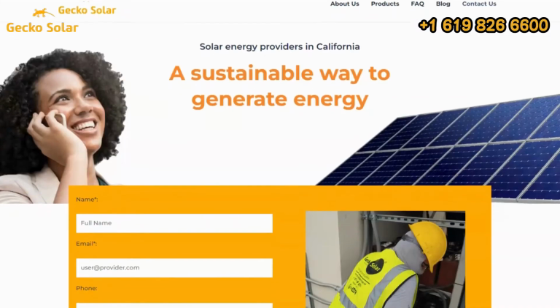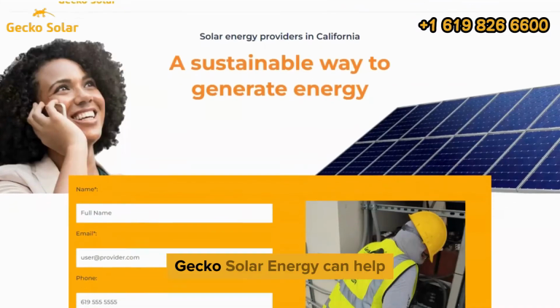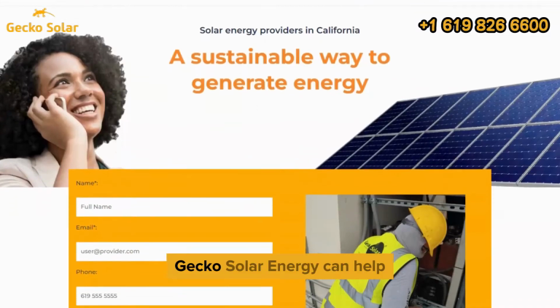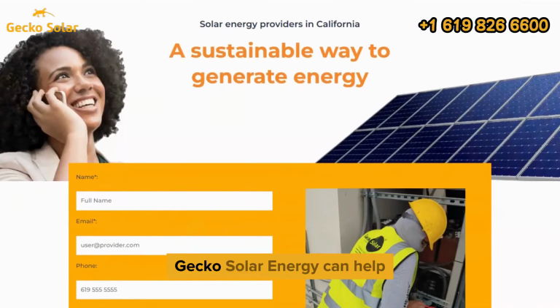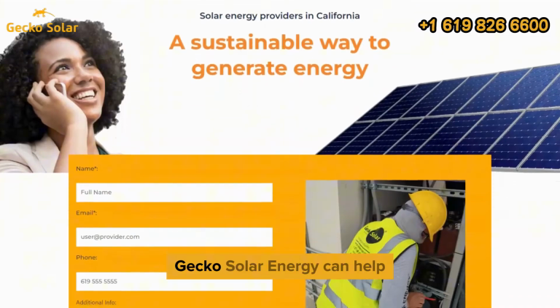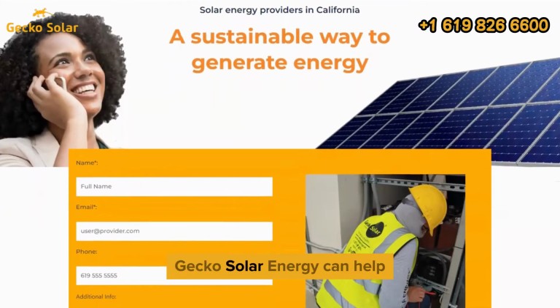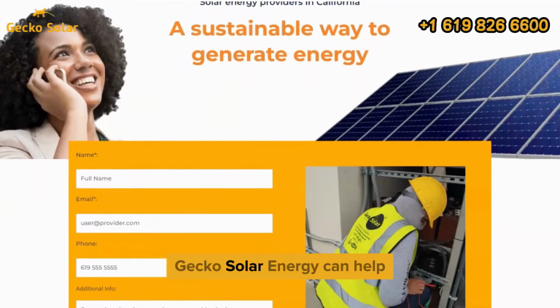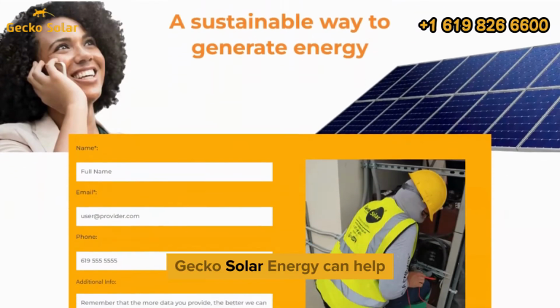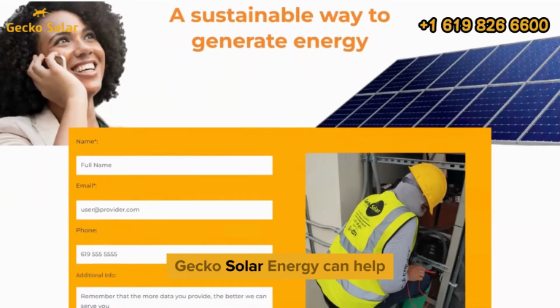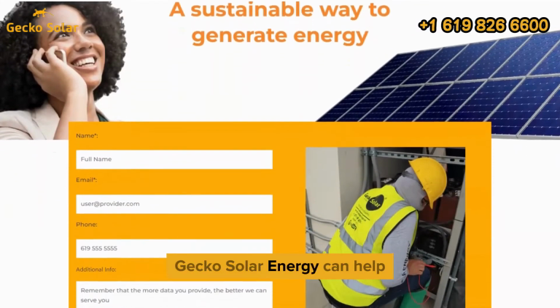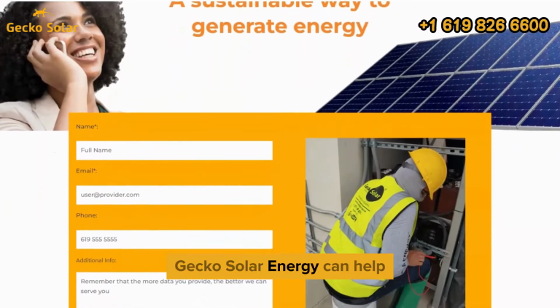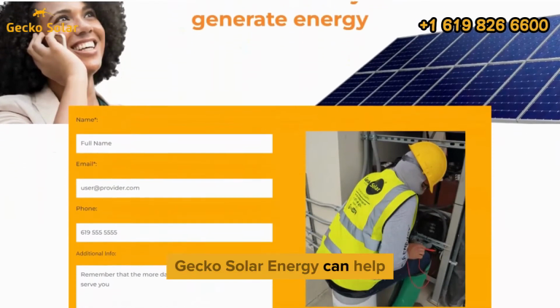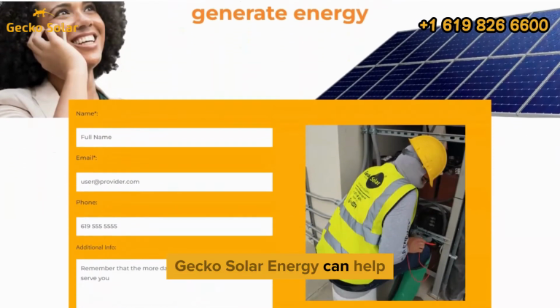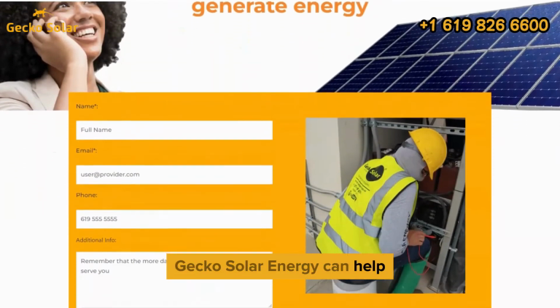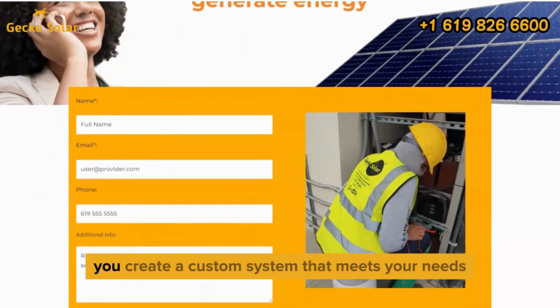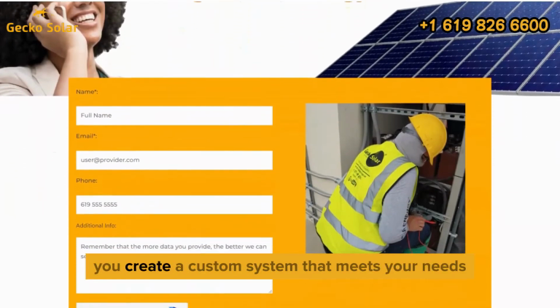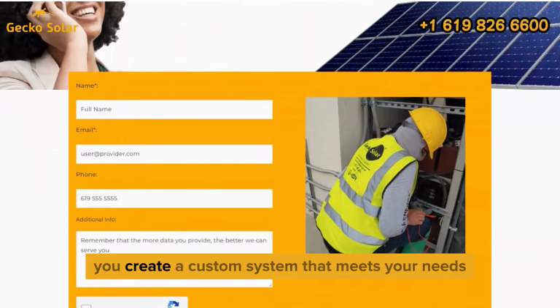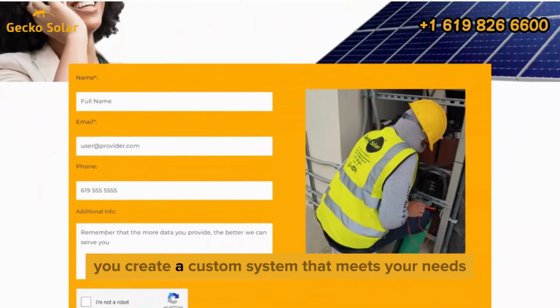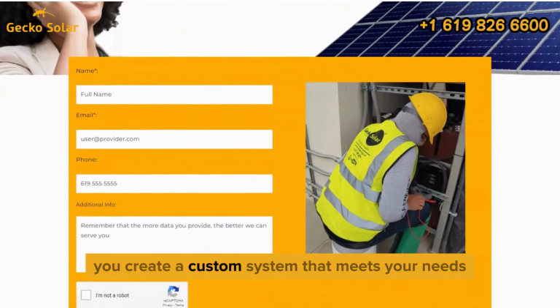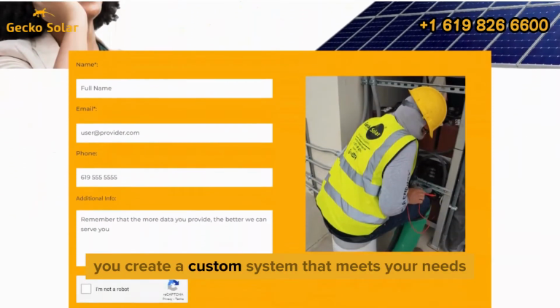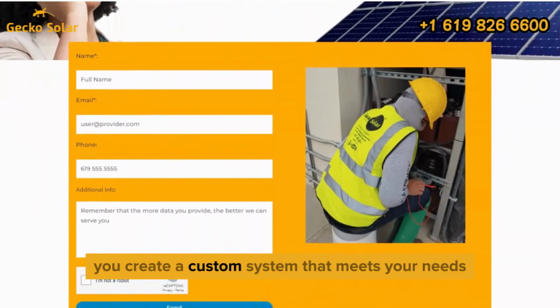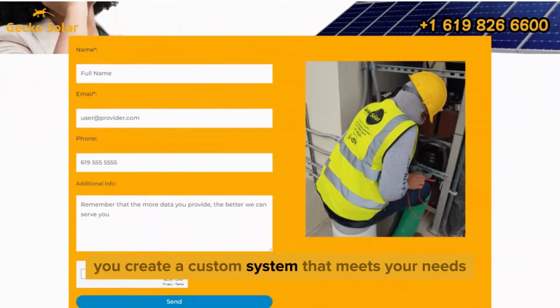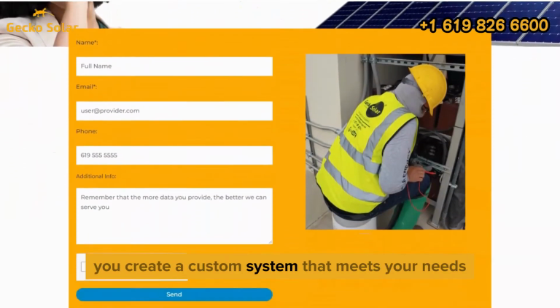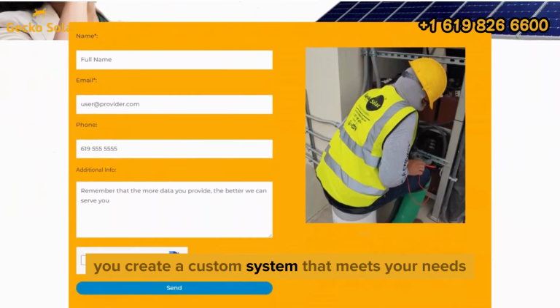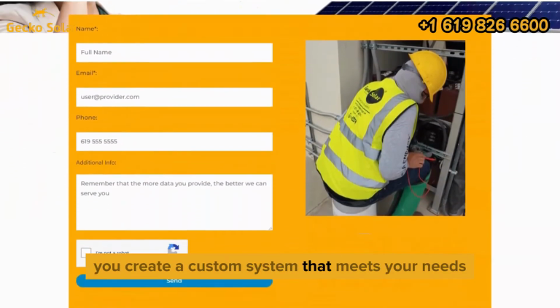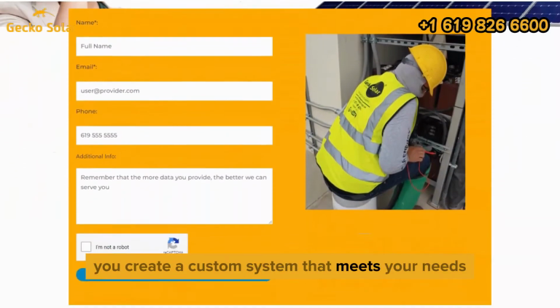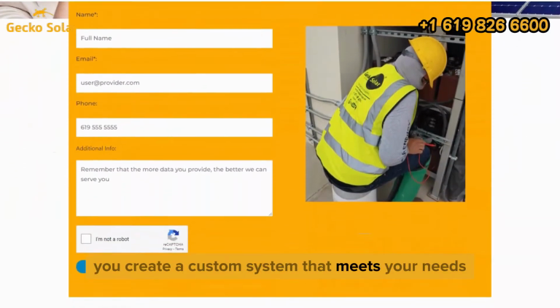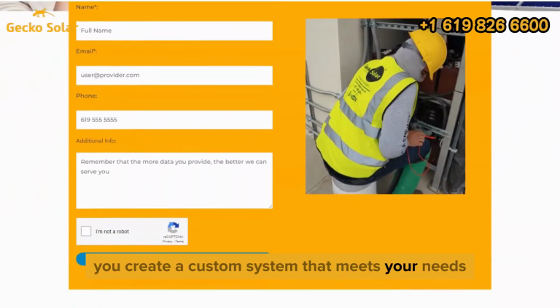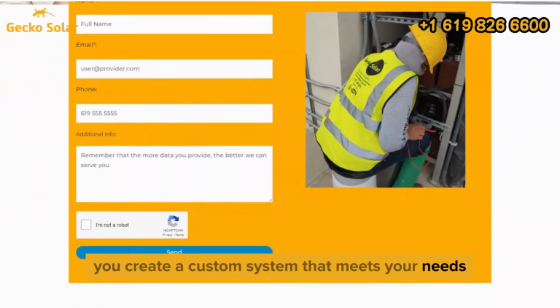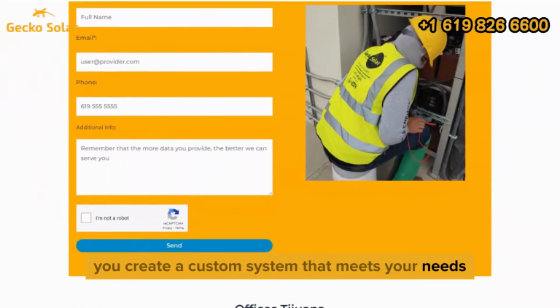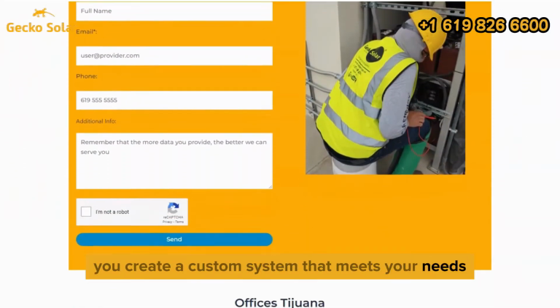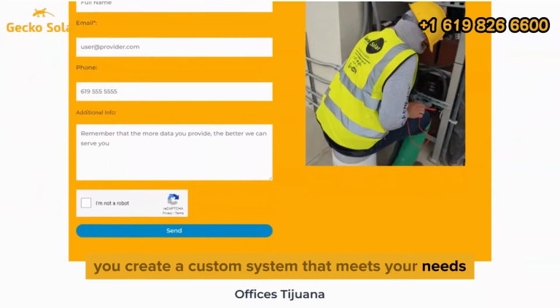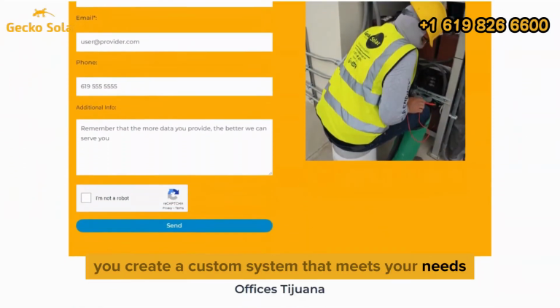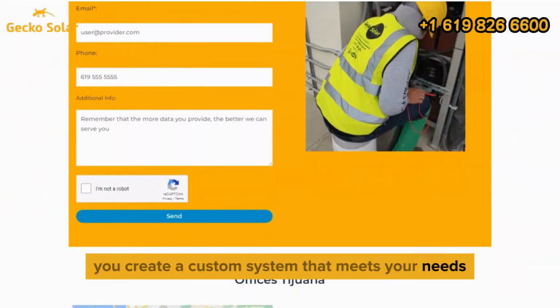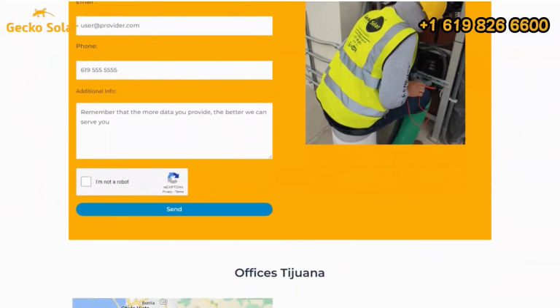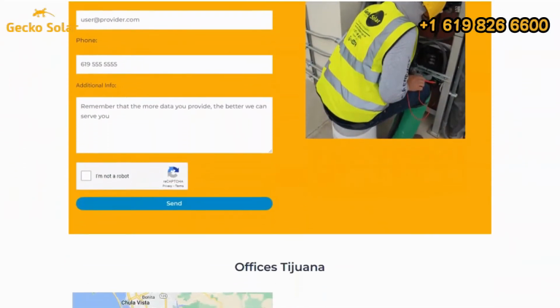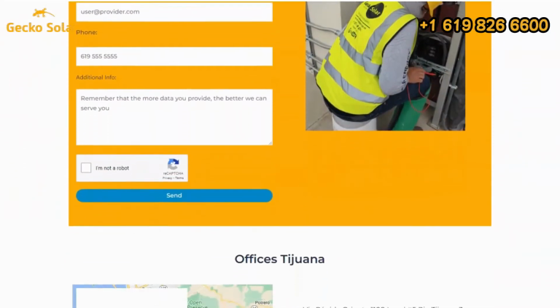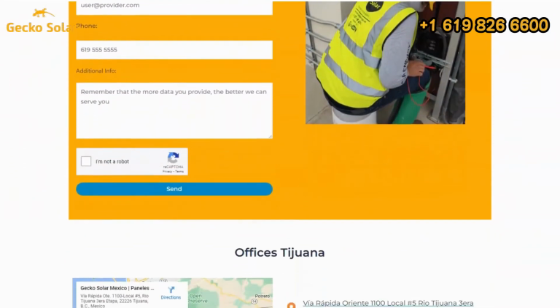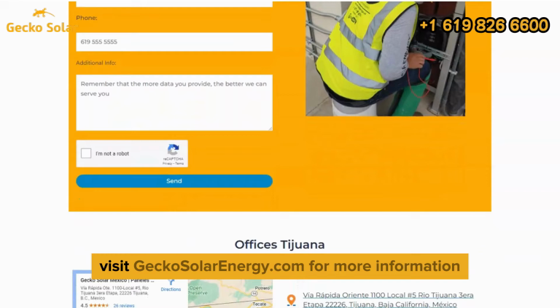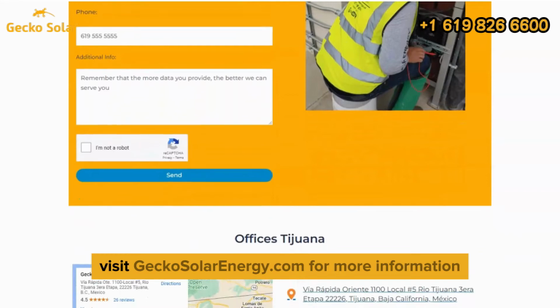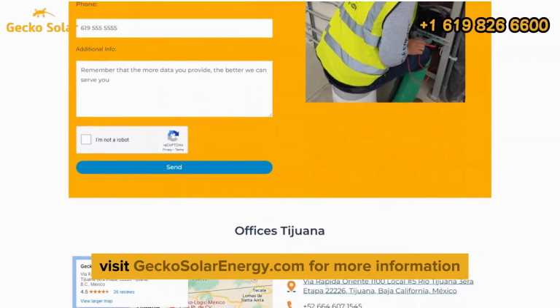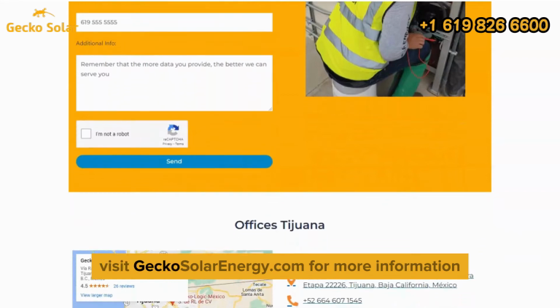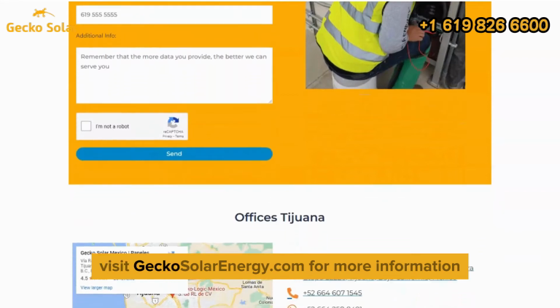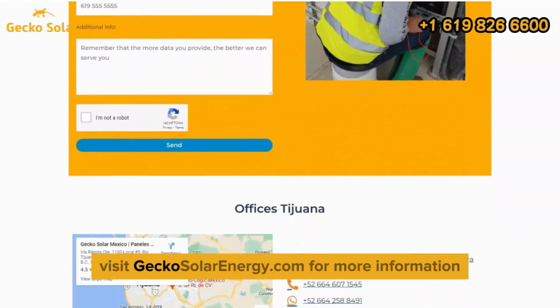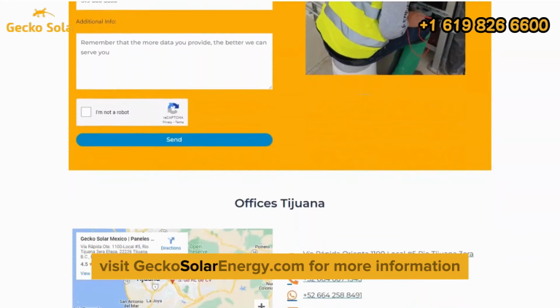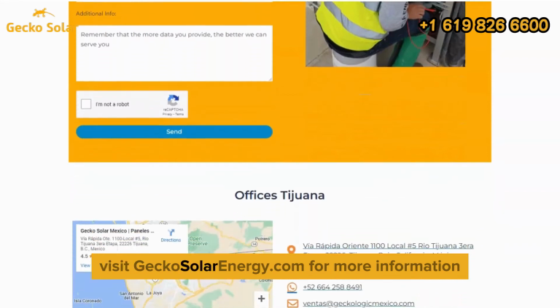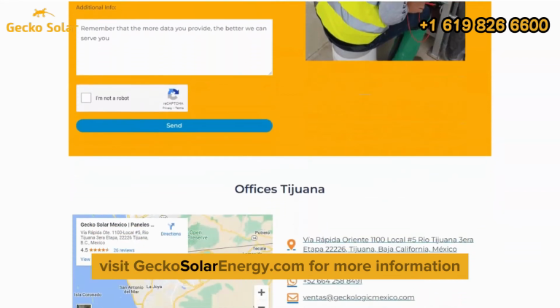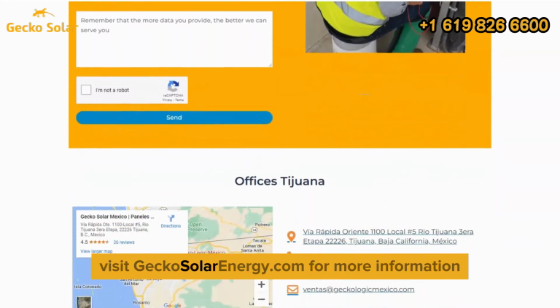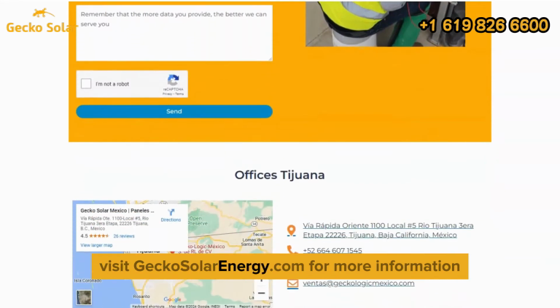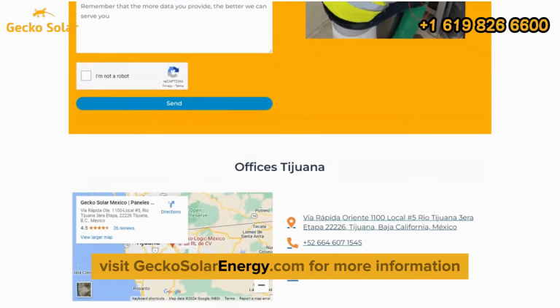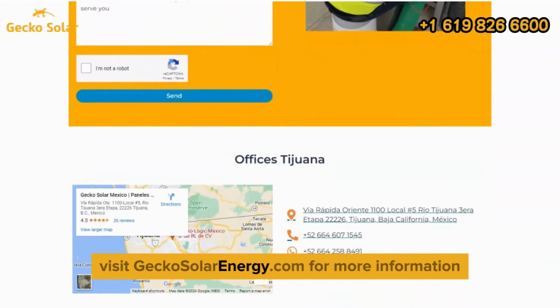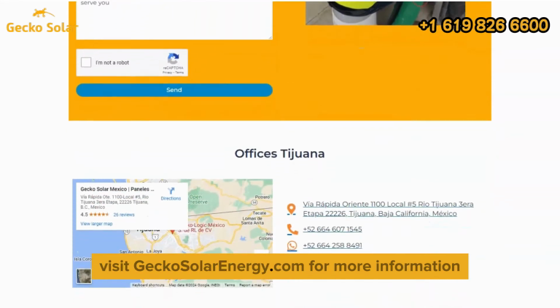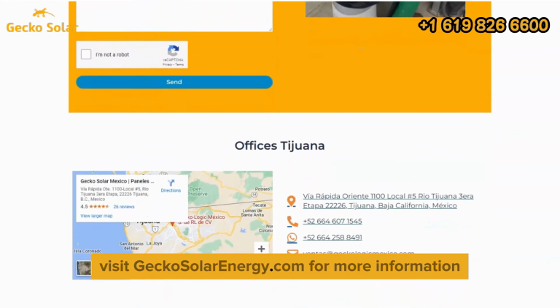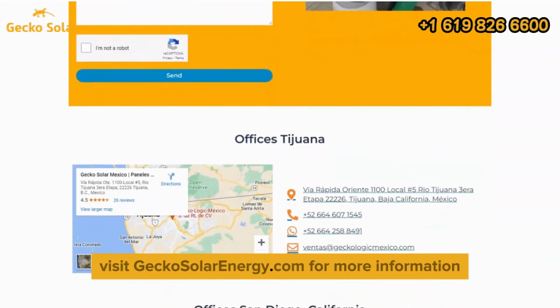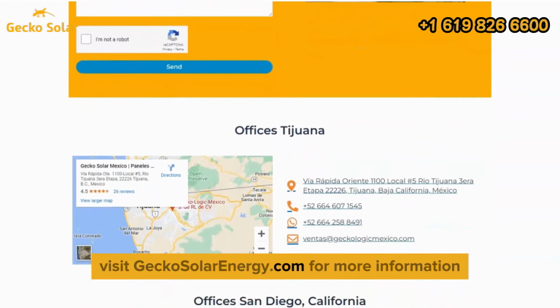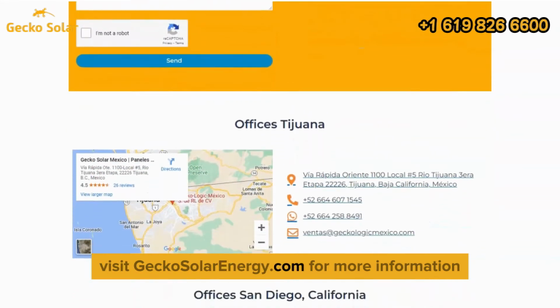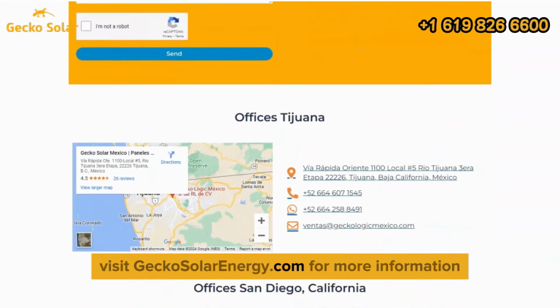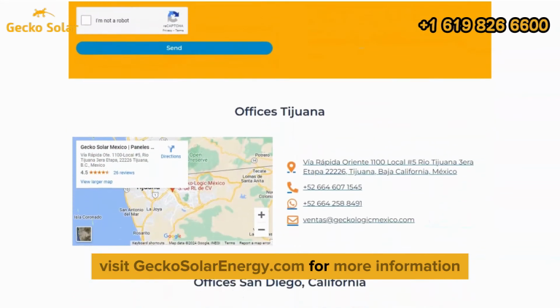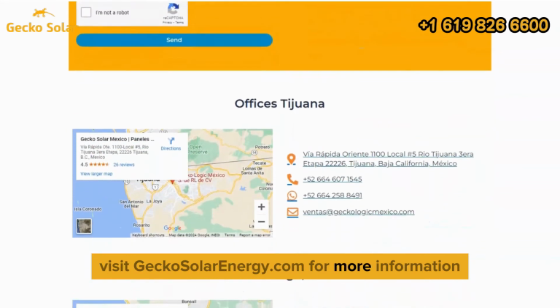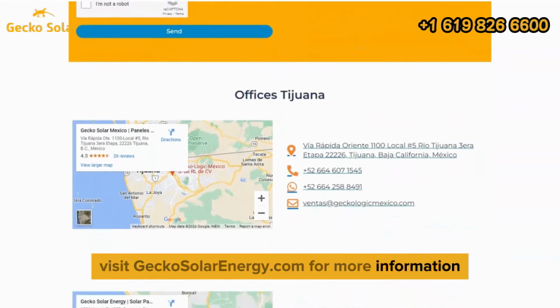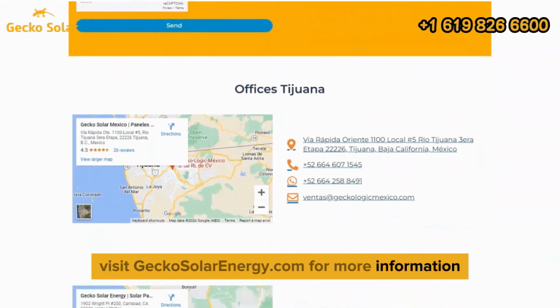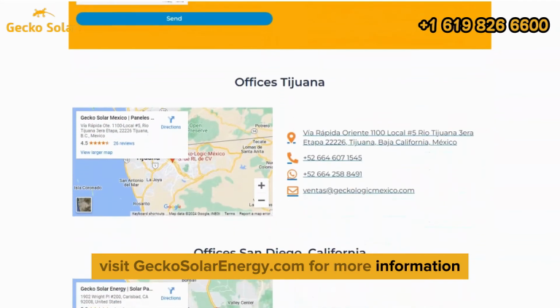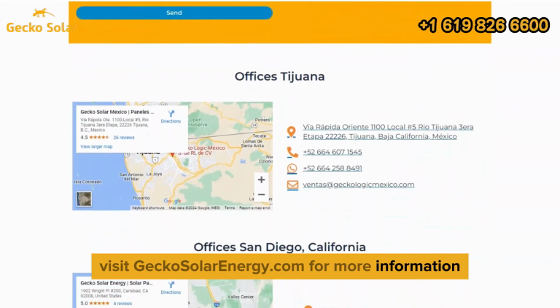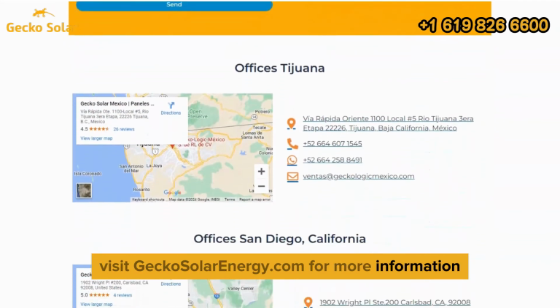Gecko Solar Energy can help you create a custom system that meets your needs. Visit geckosolarenergy.com for more information.